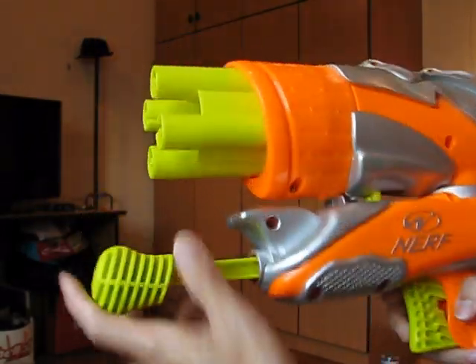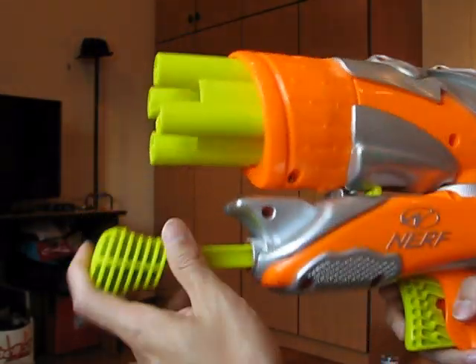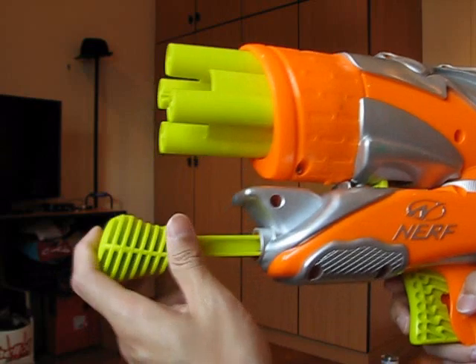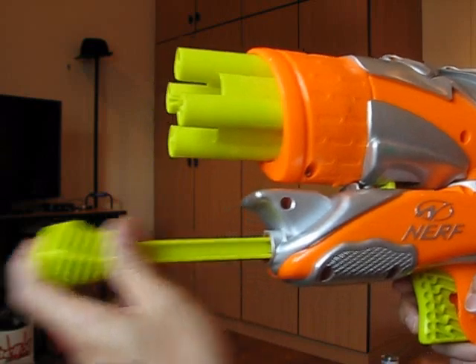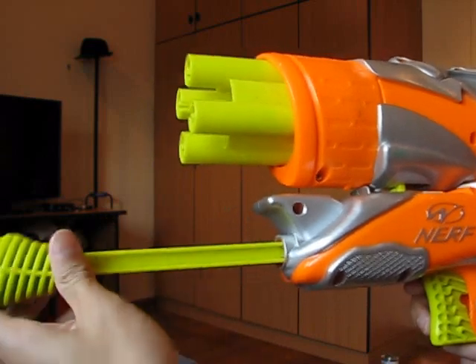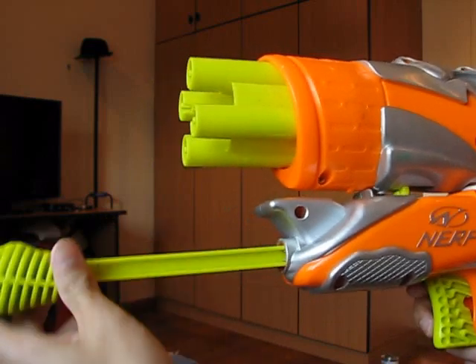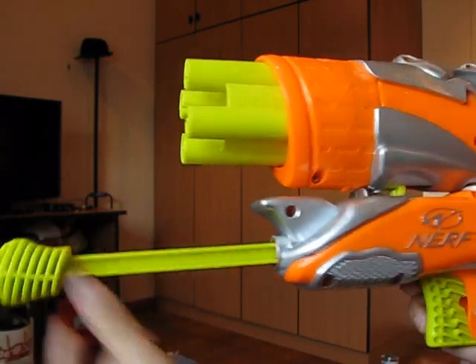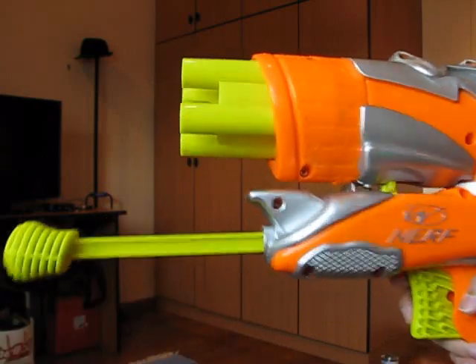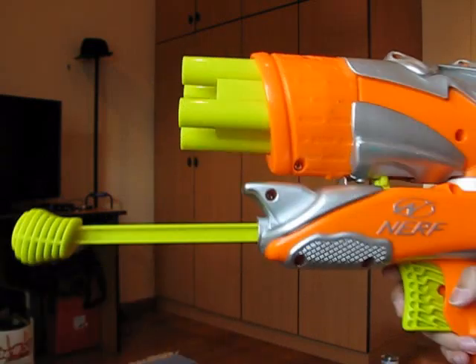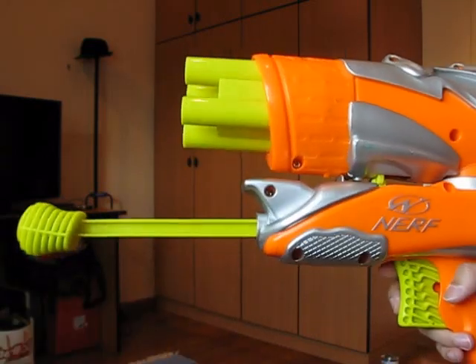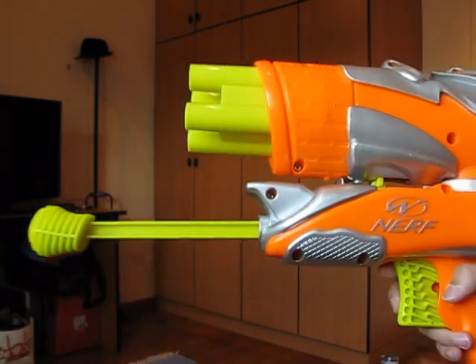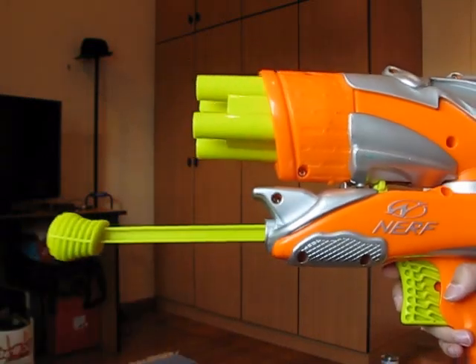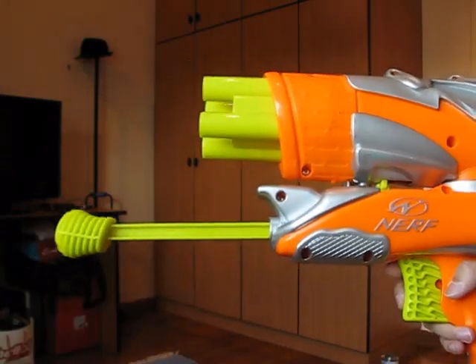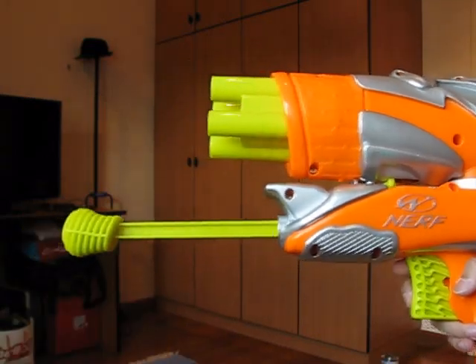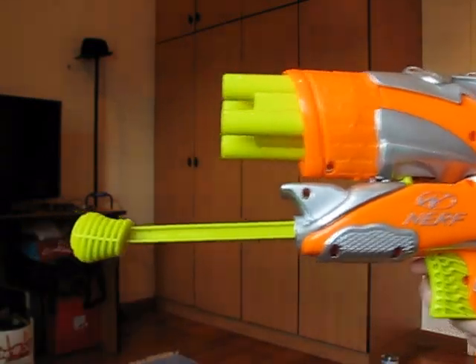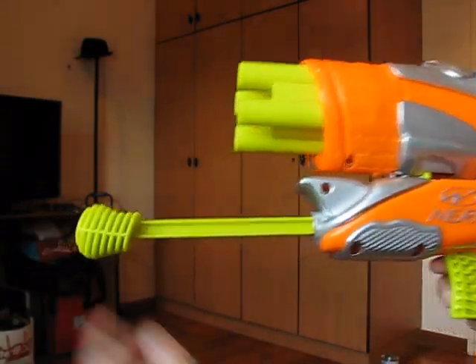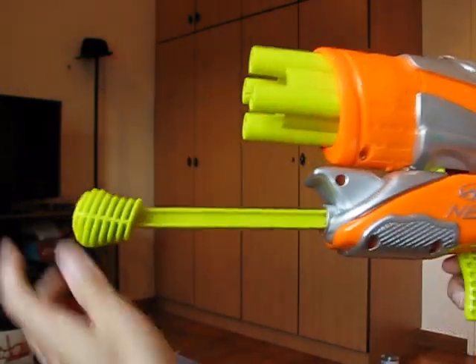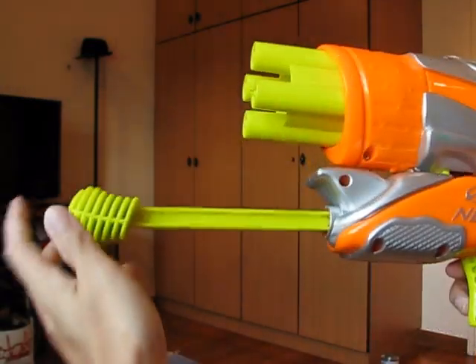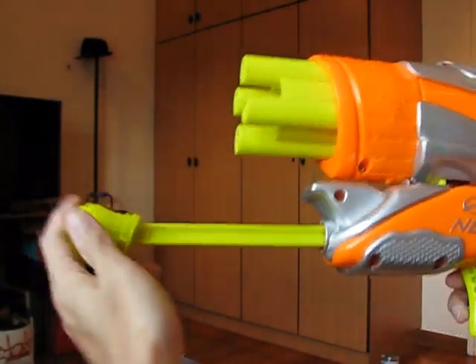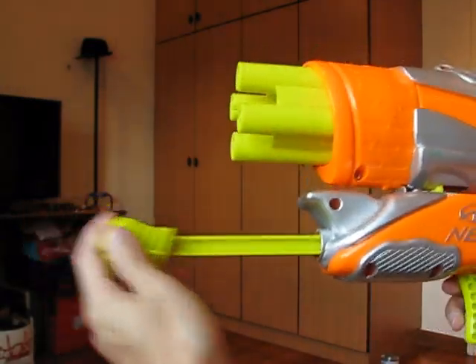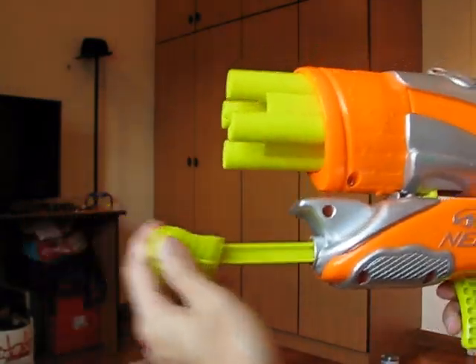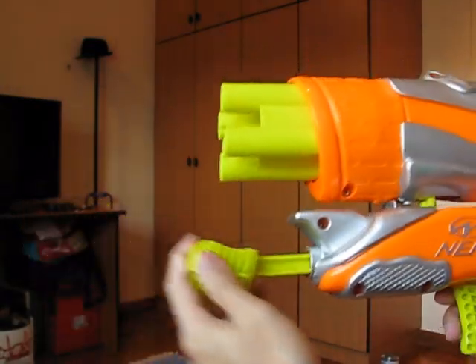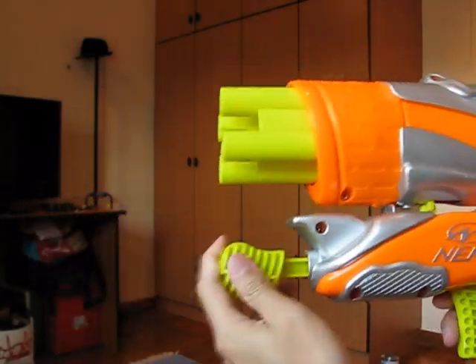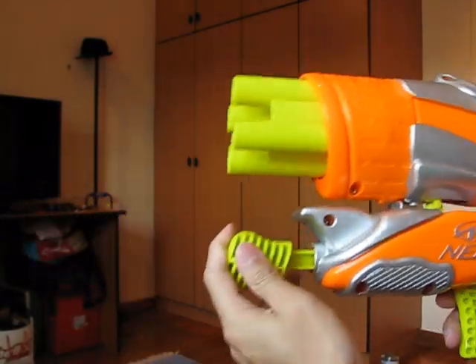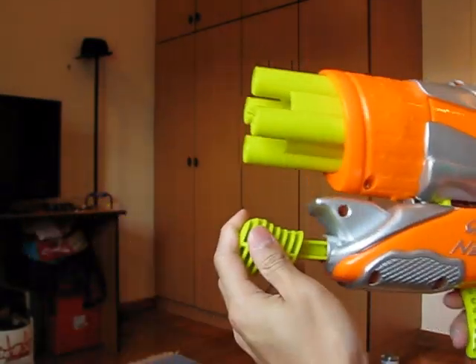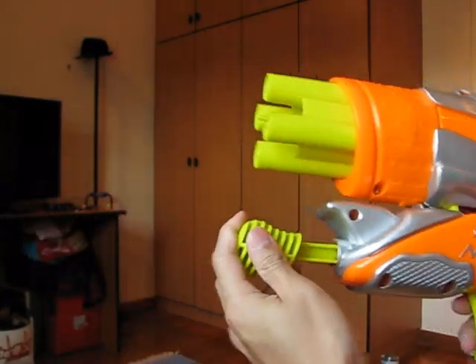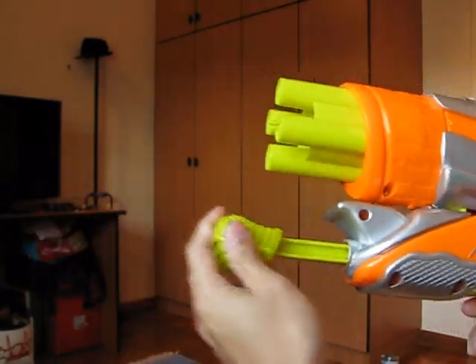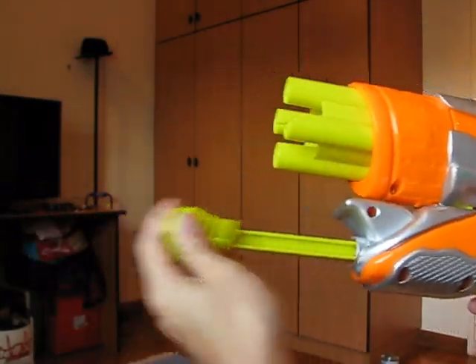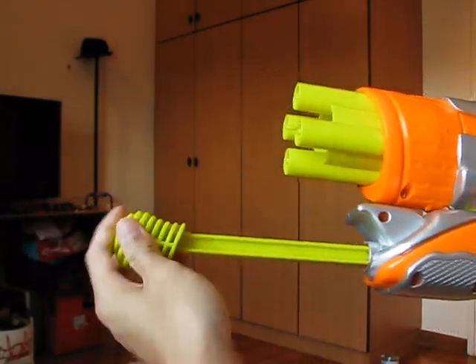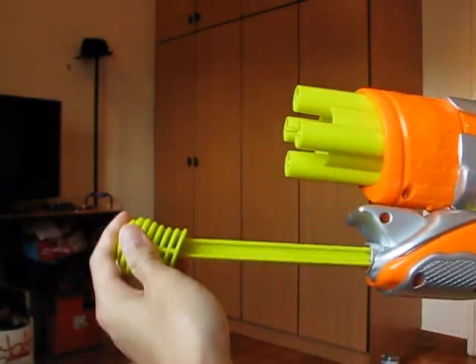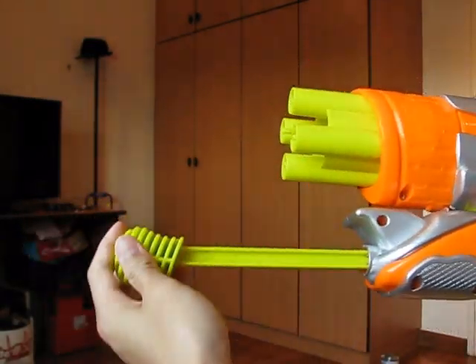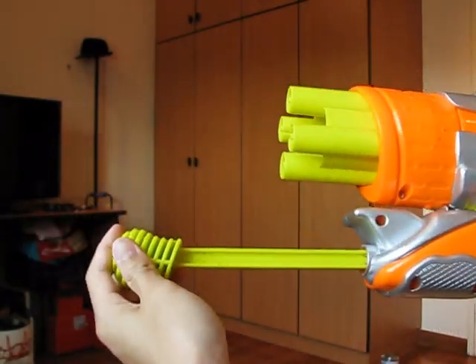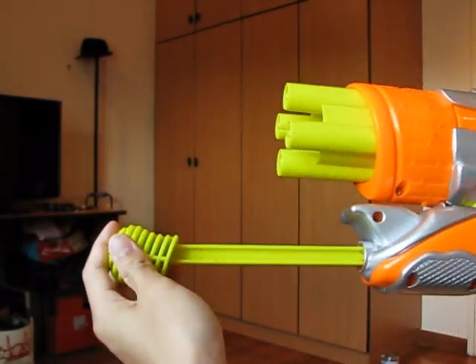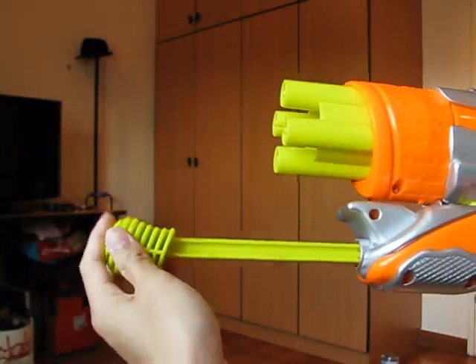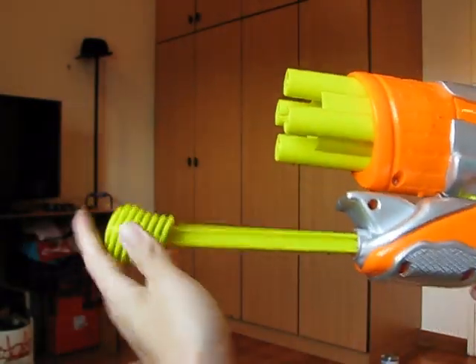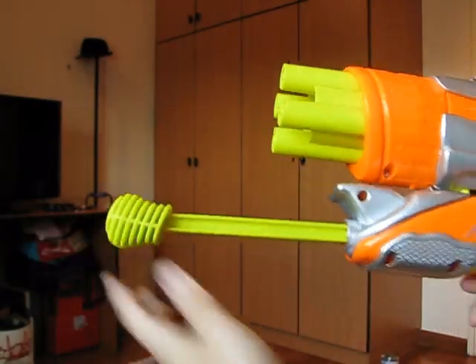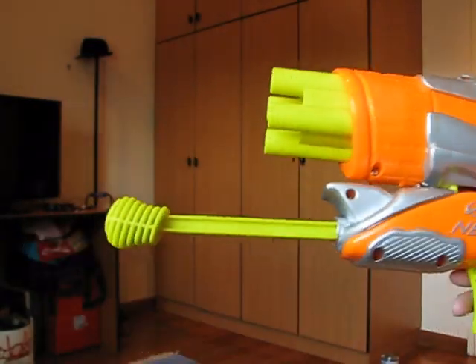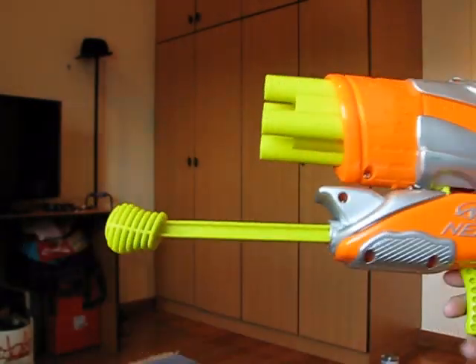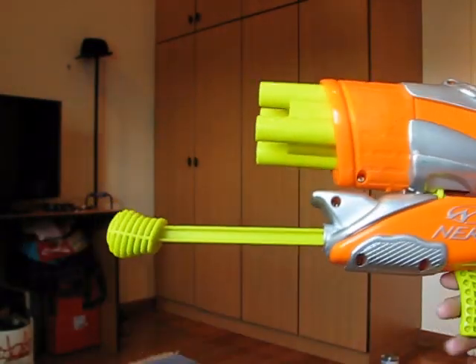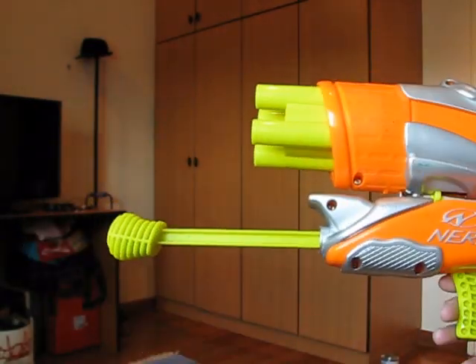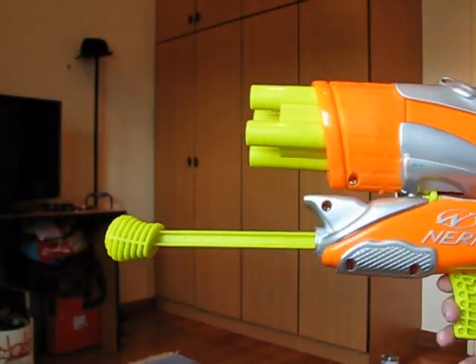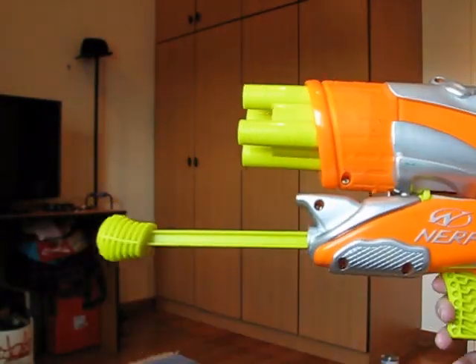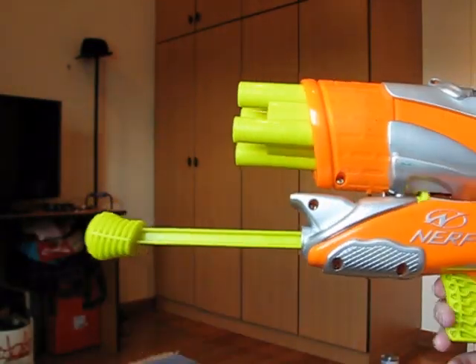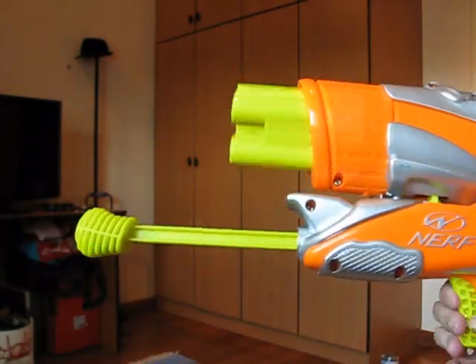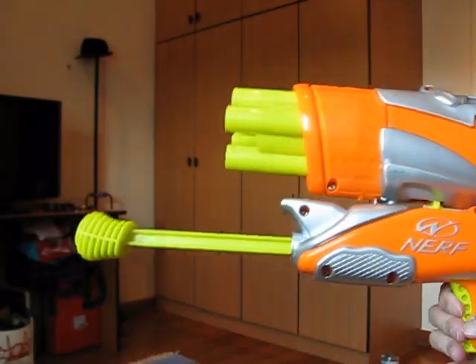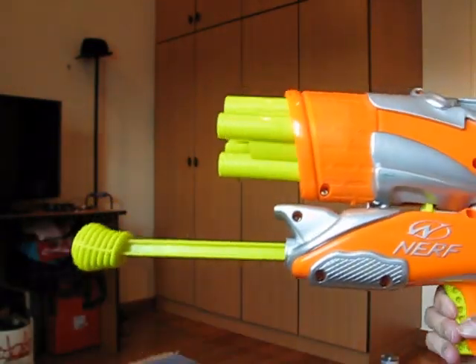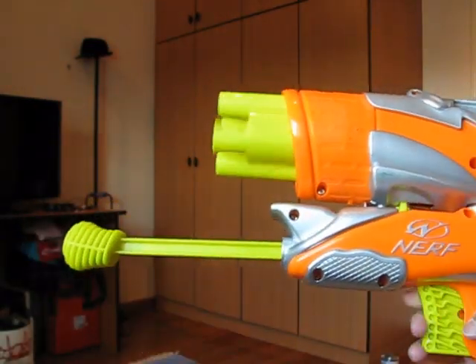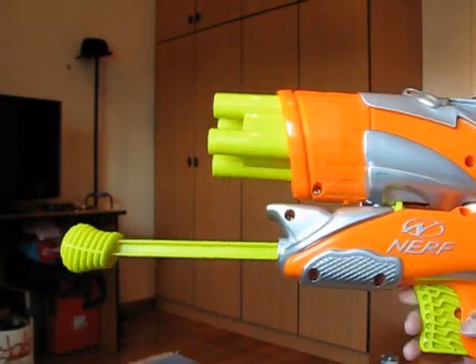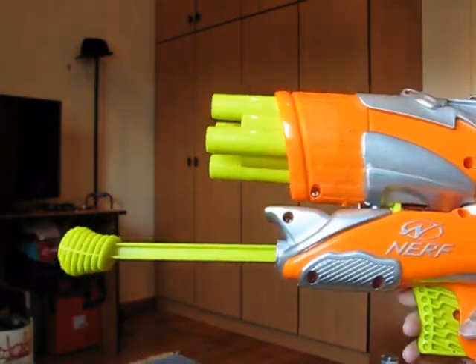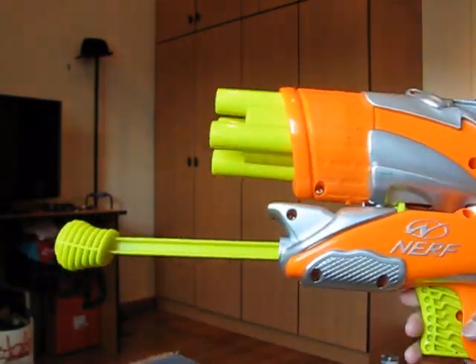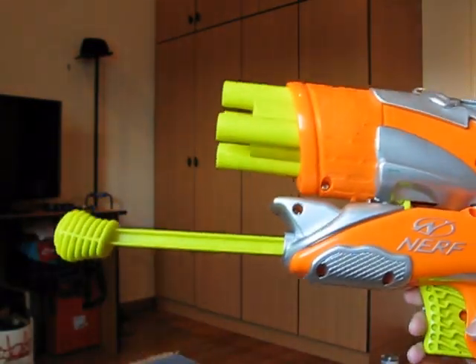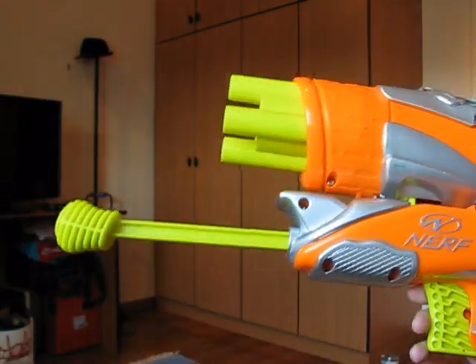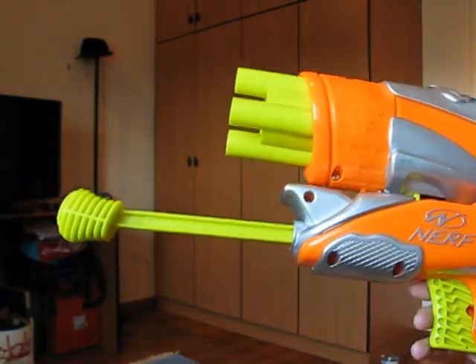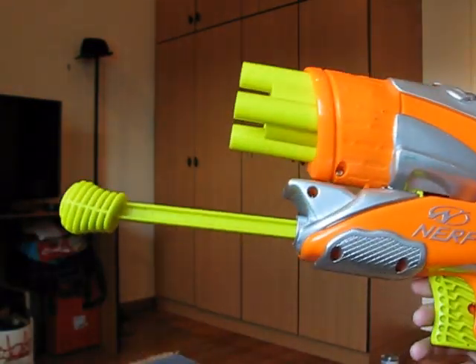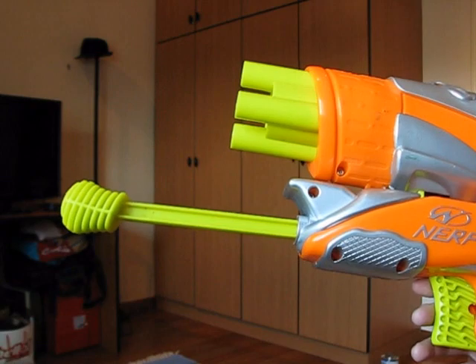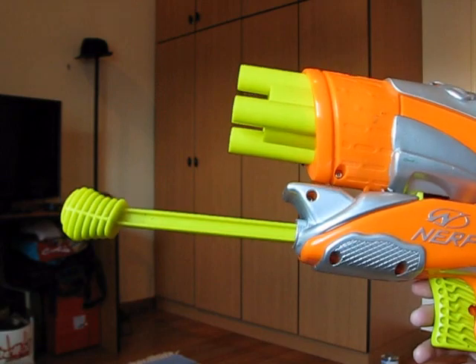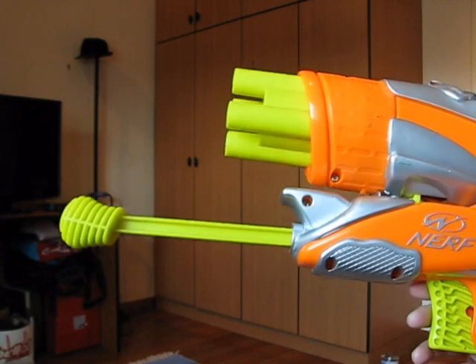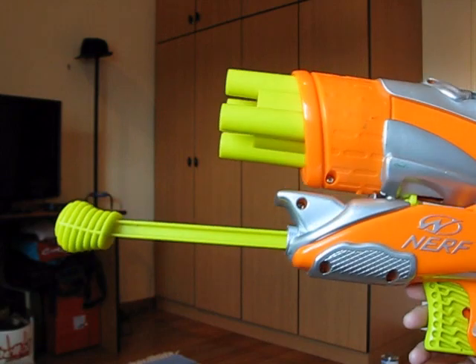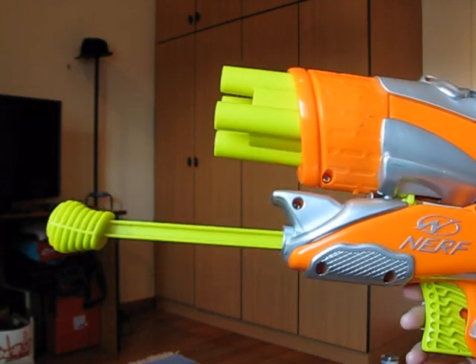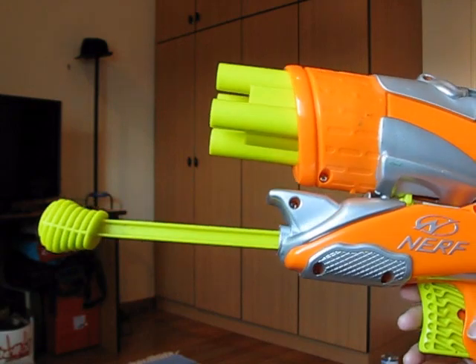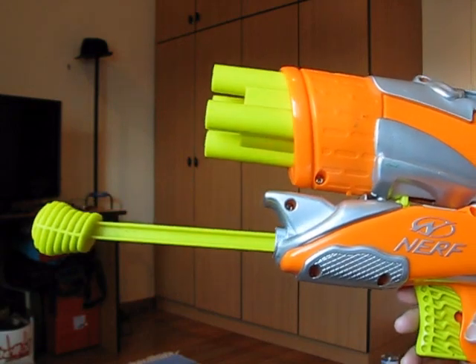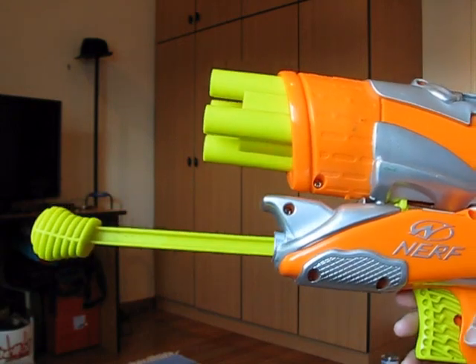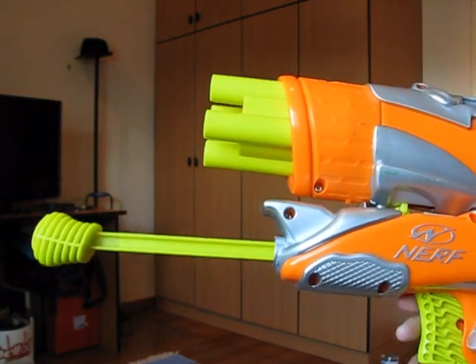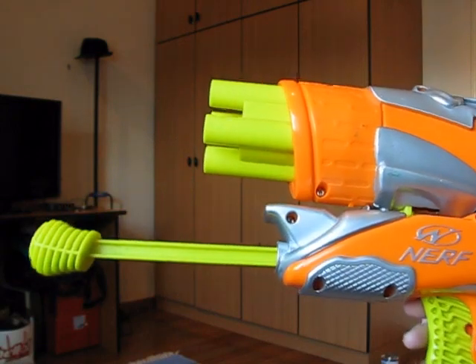The pump stroke is probably about three to four inches long.